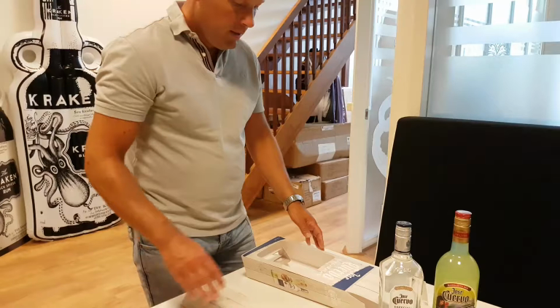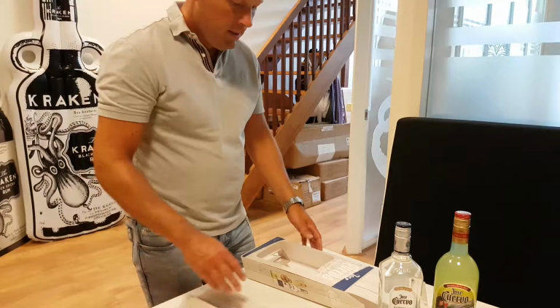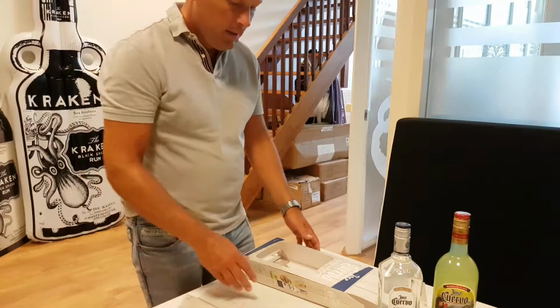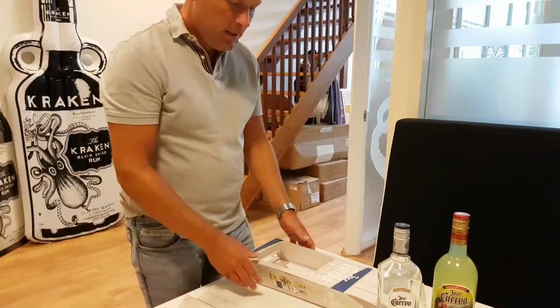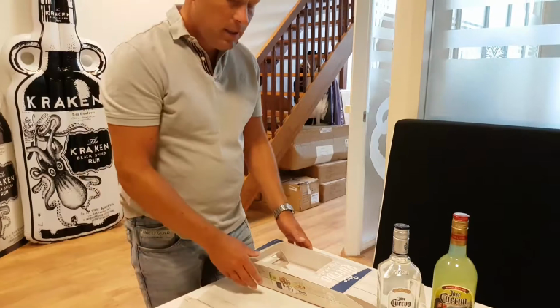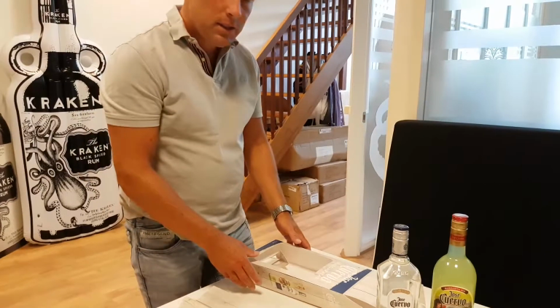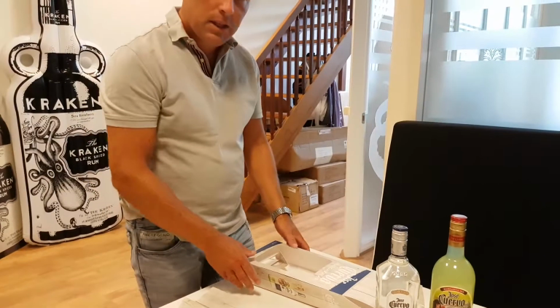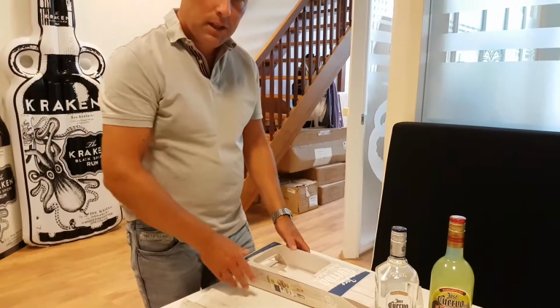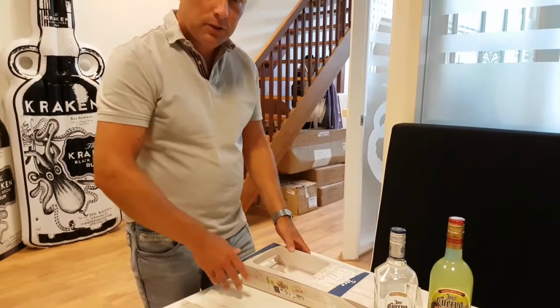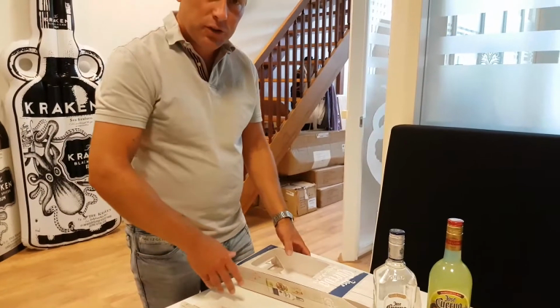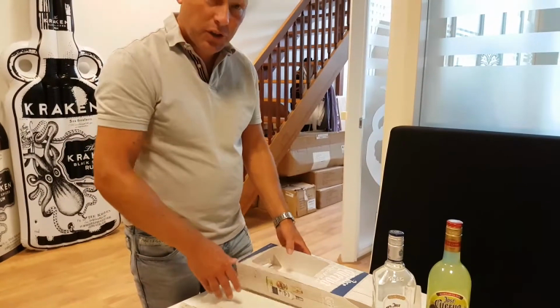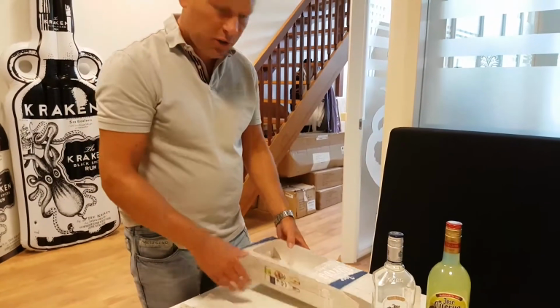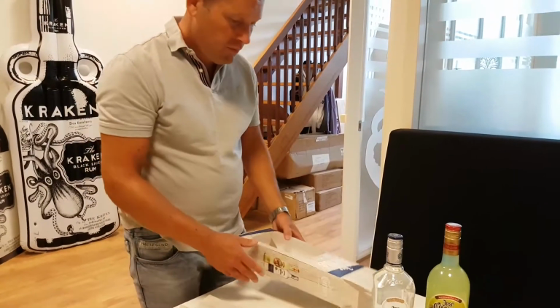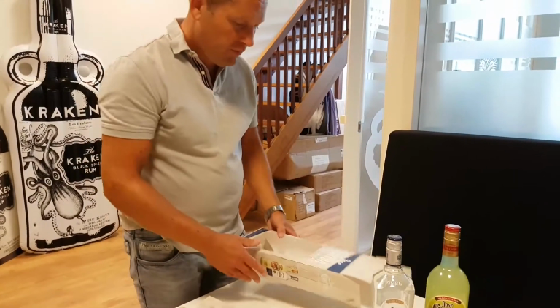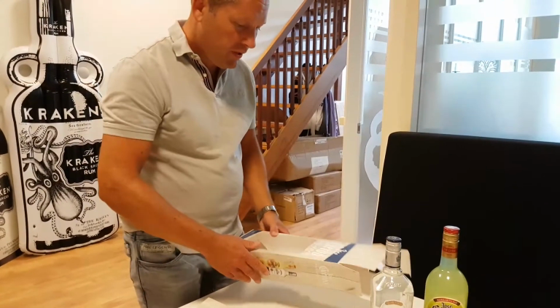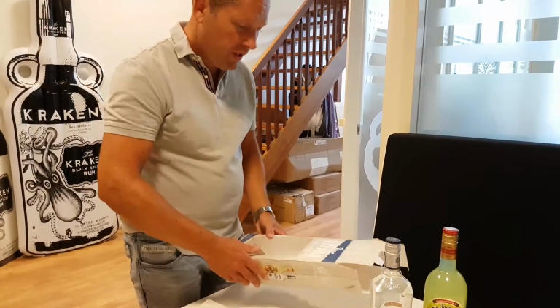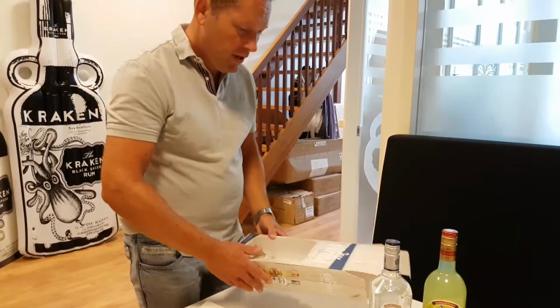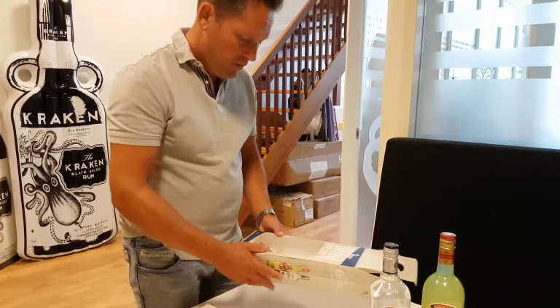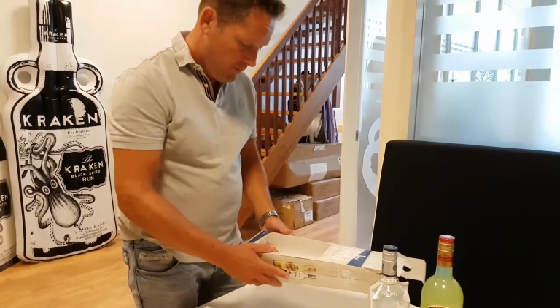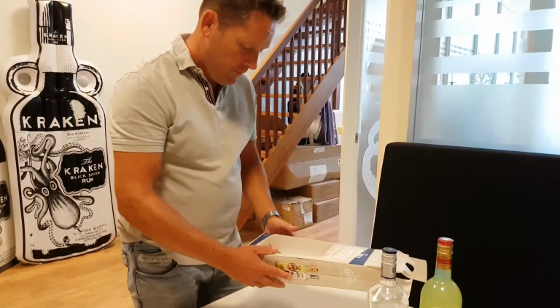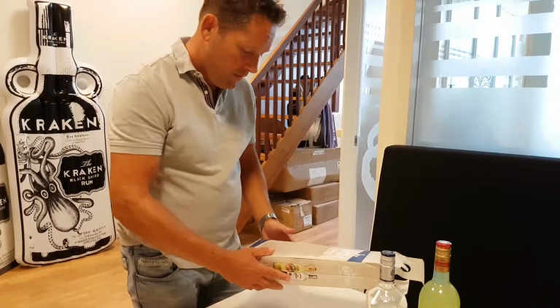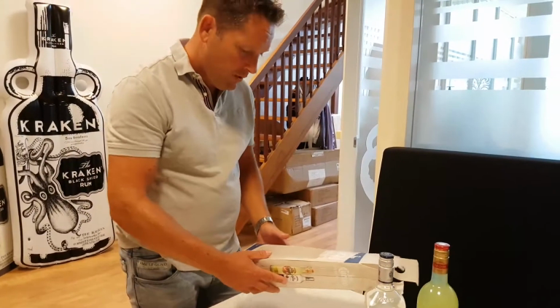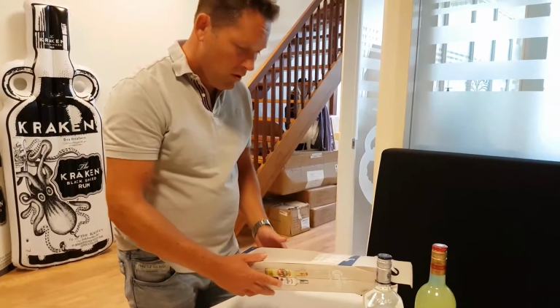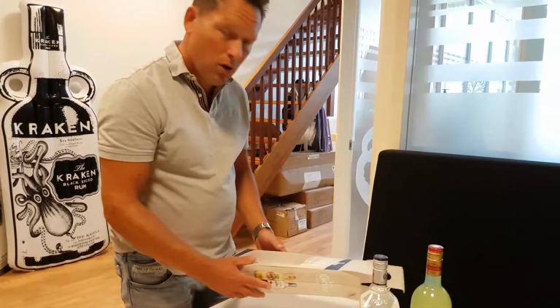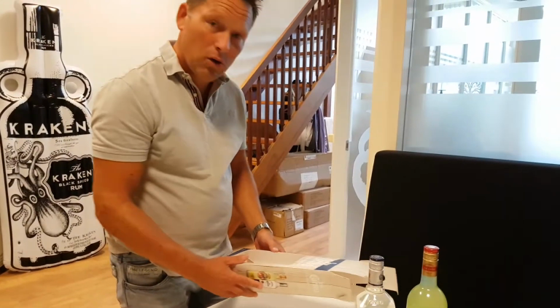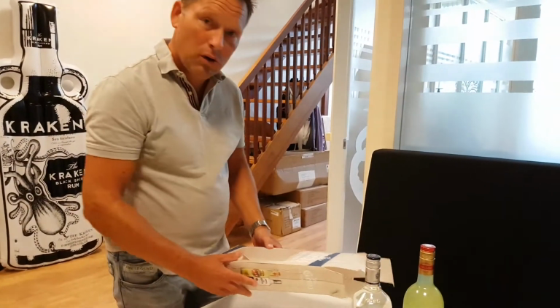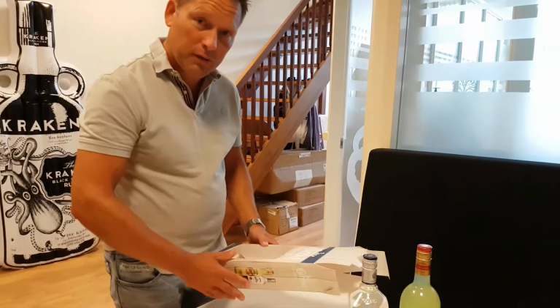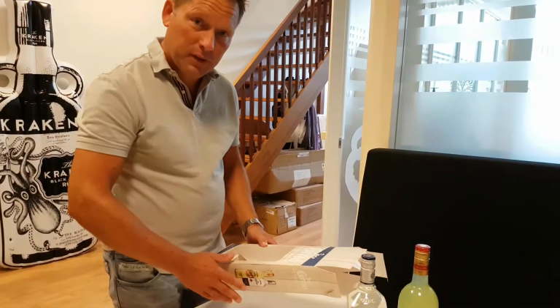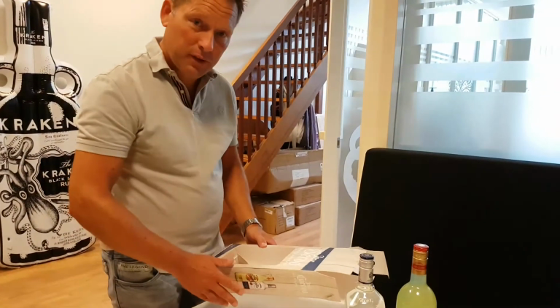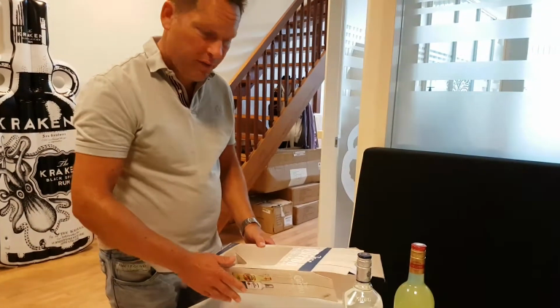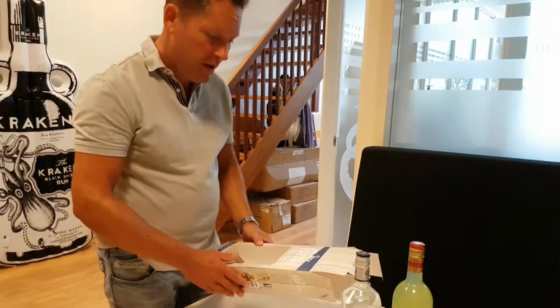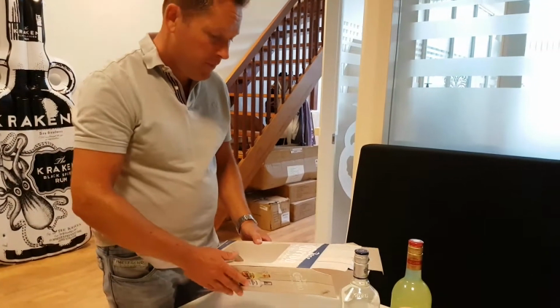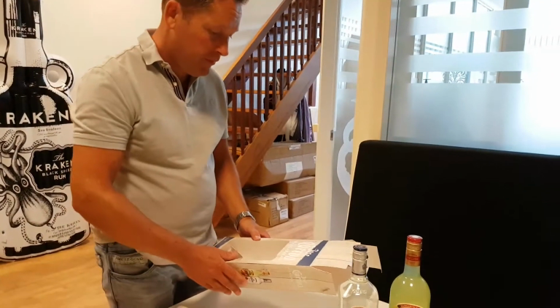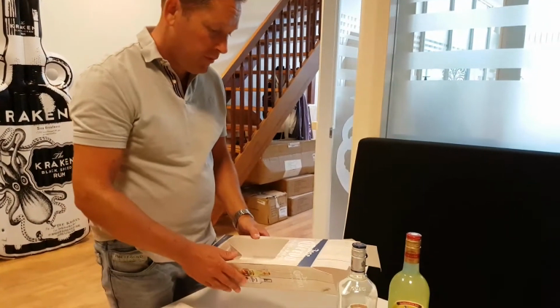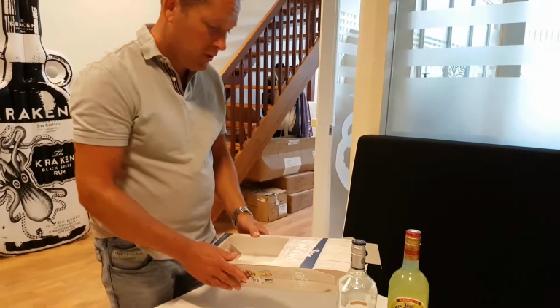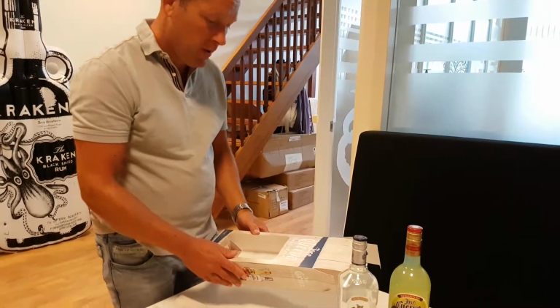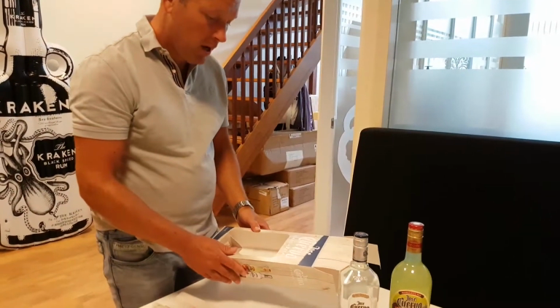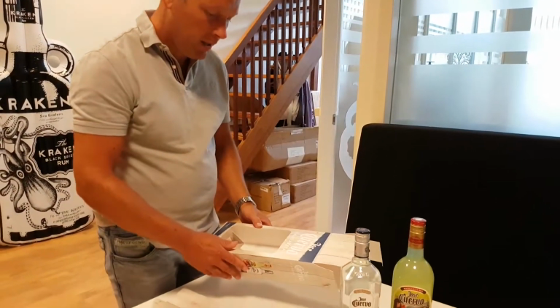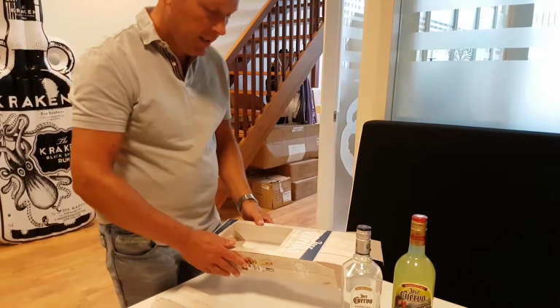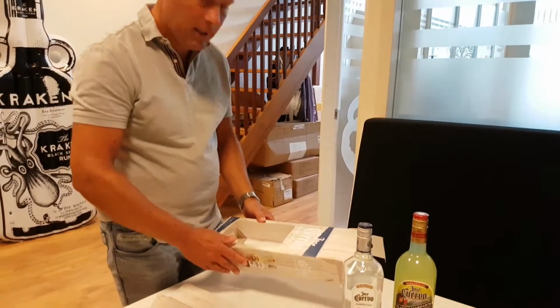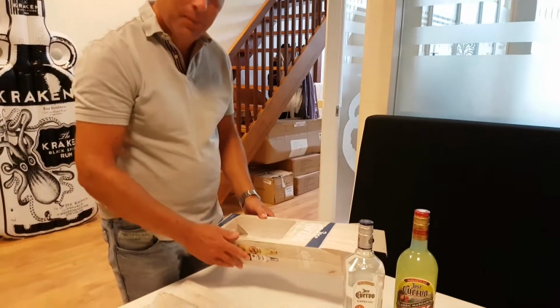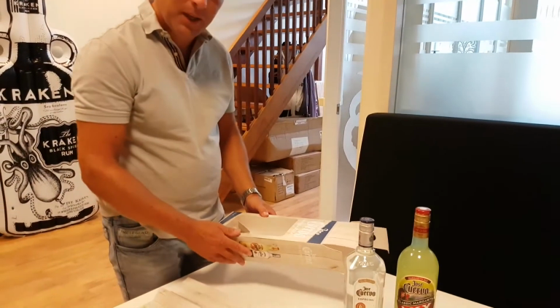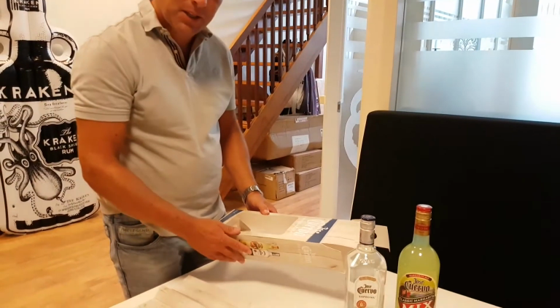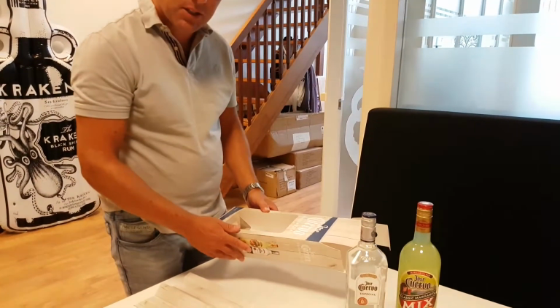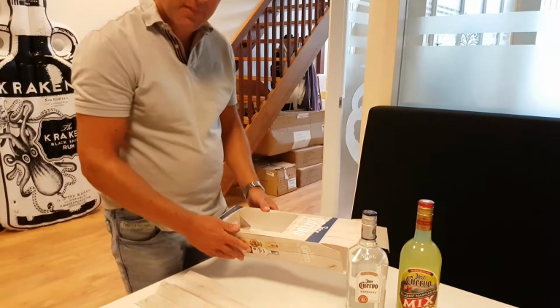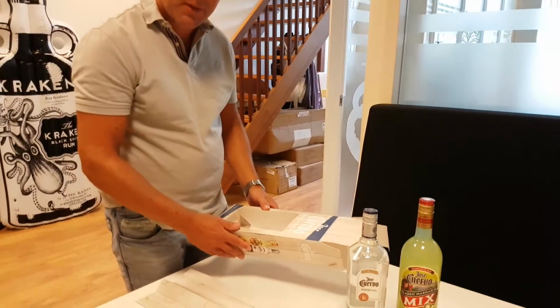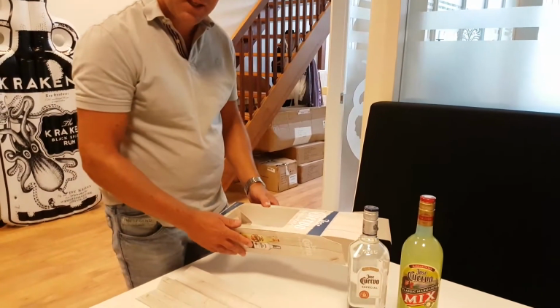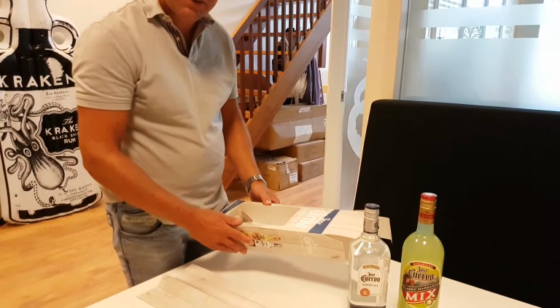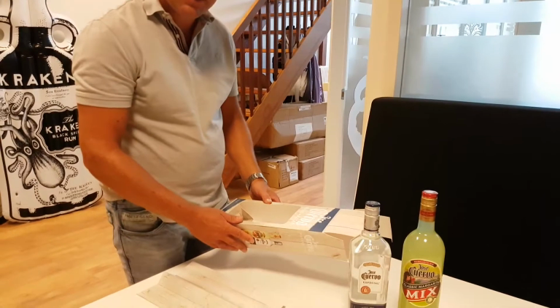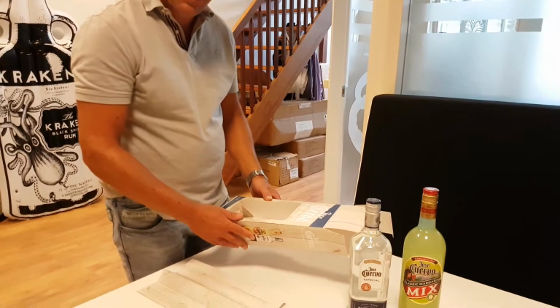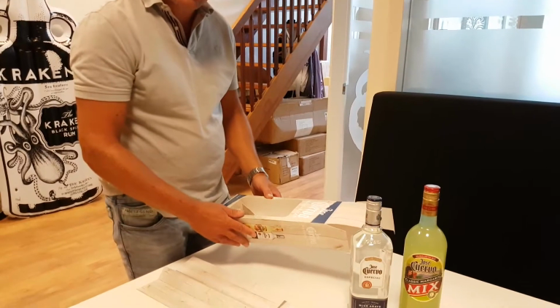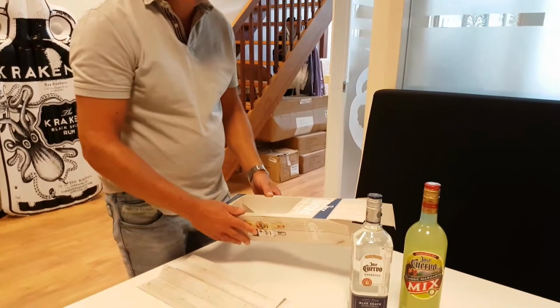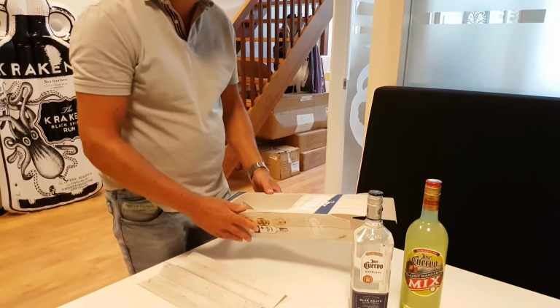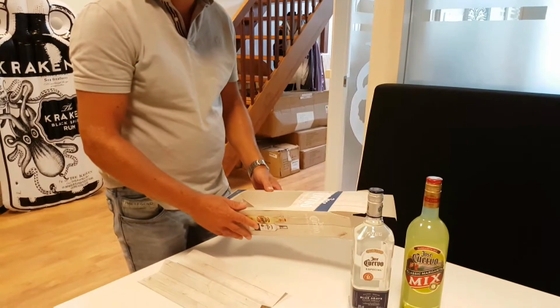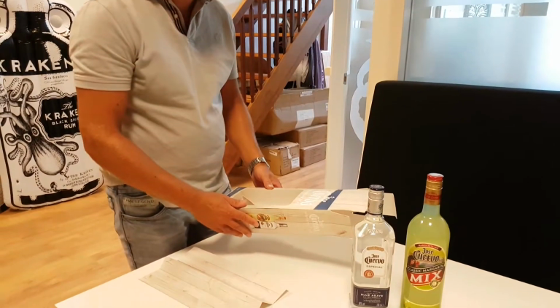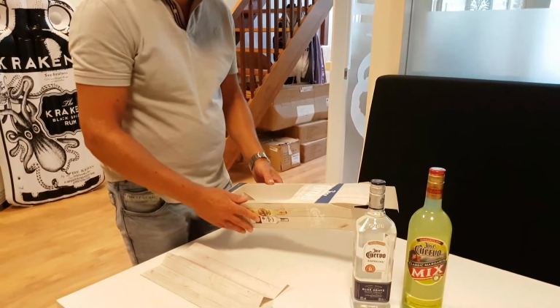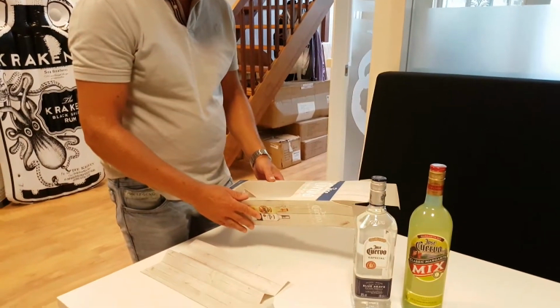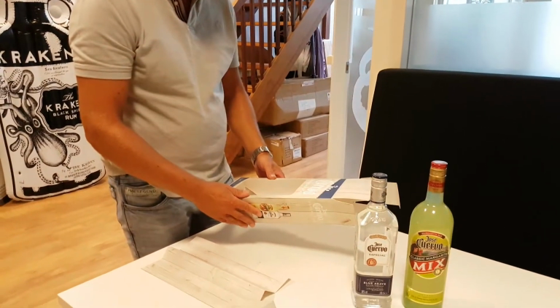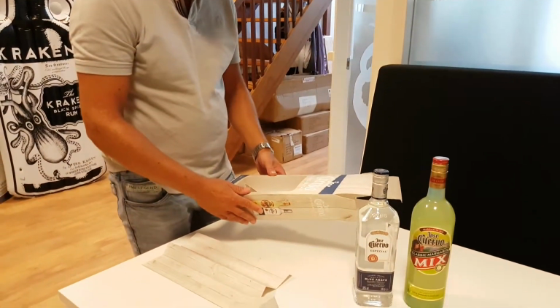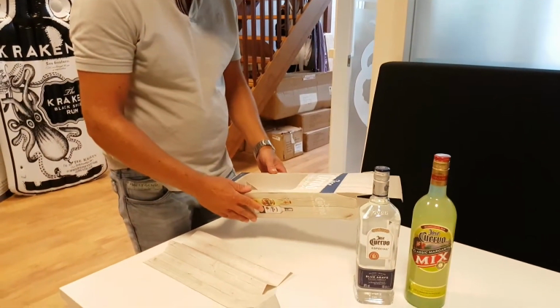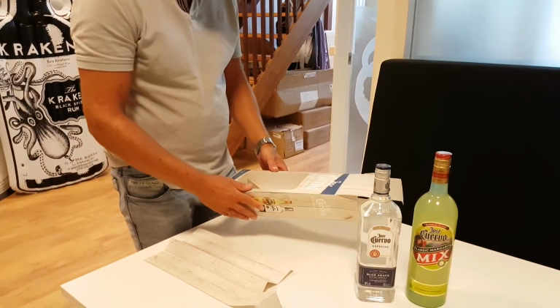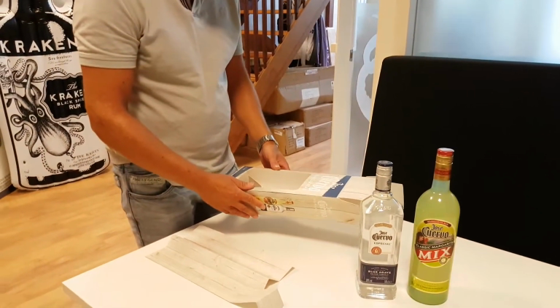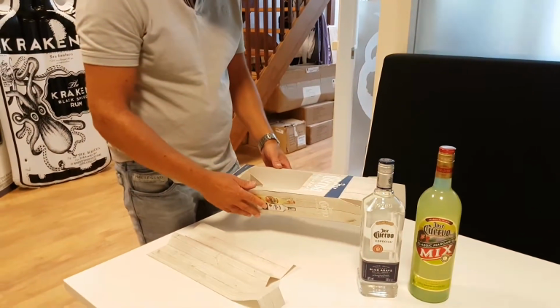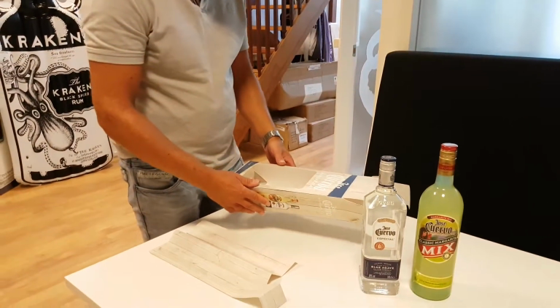This is the instruction video of the VEP for the margarita mix JC277.